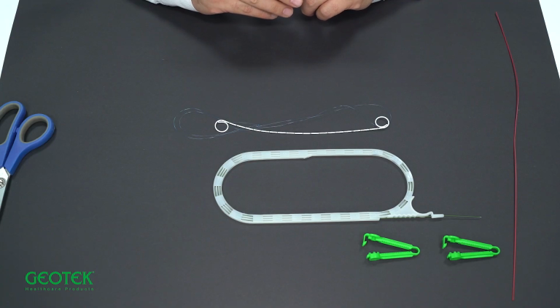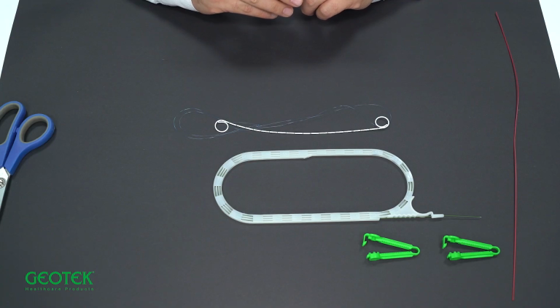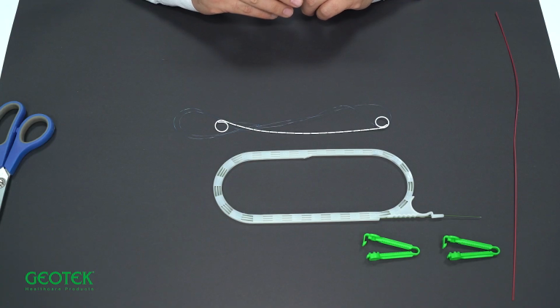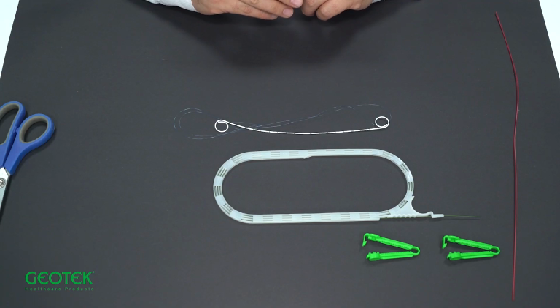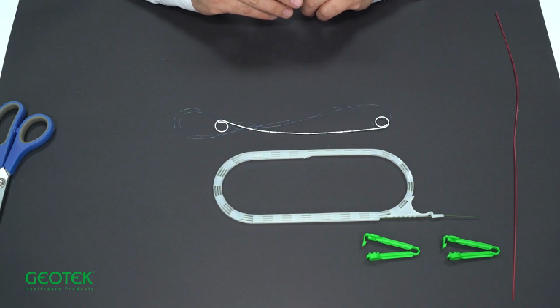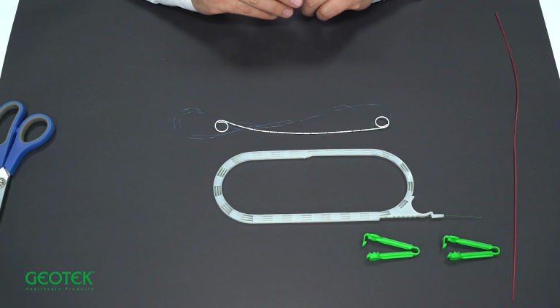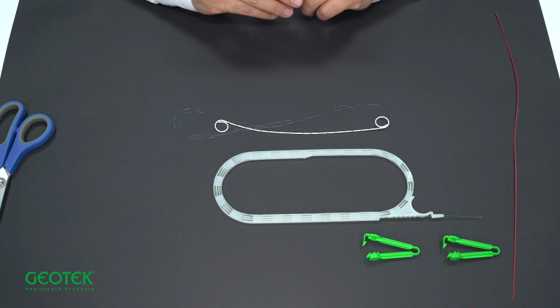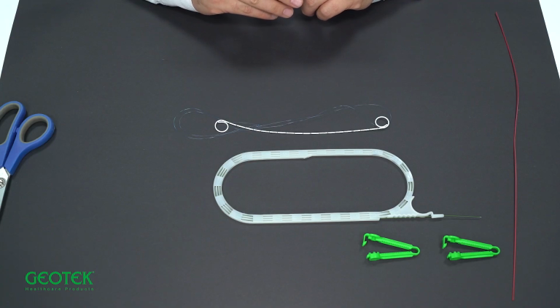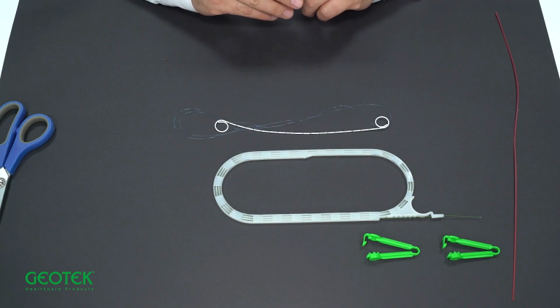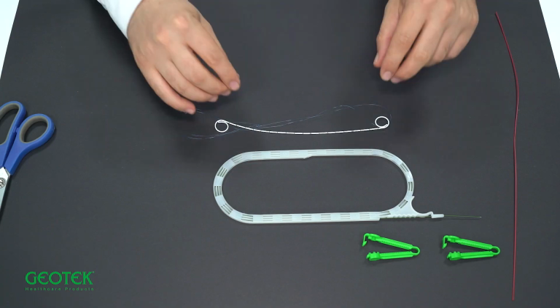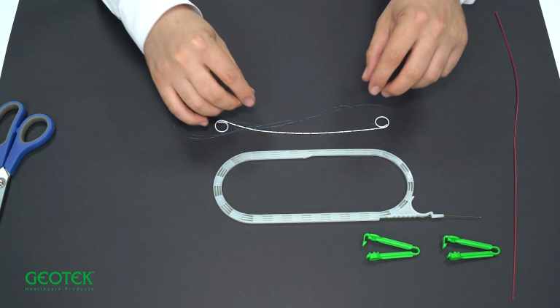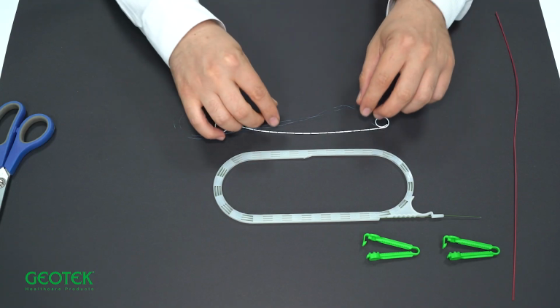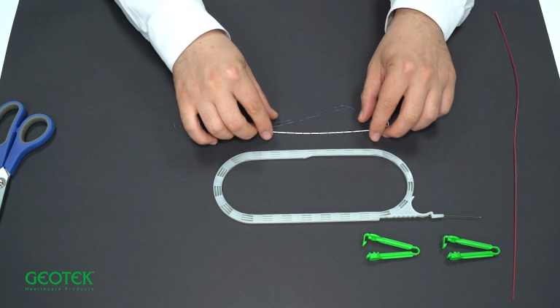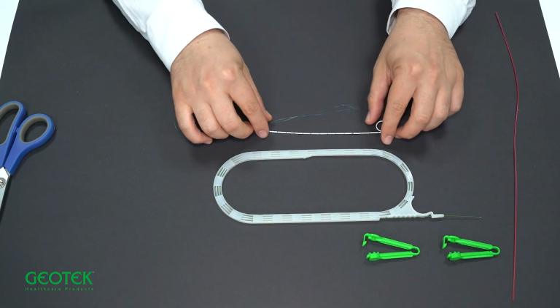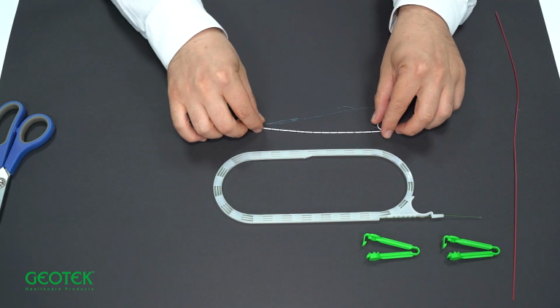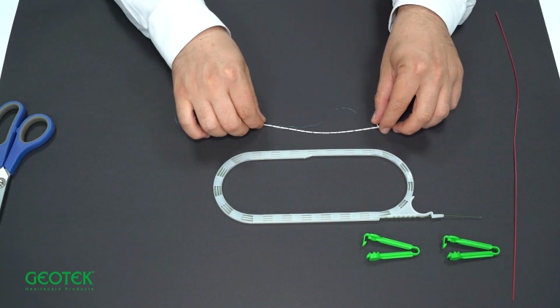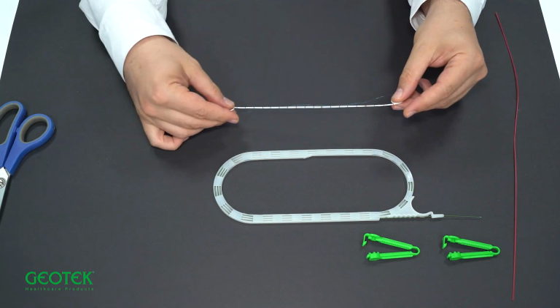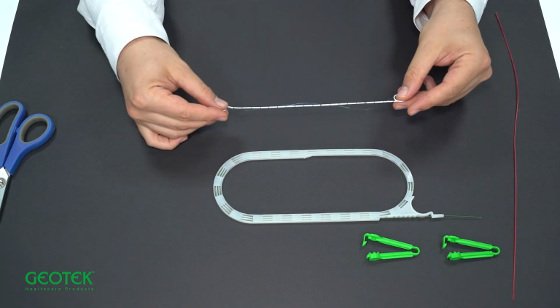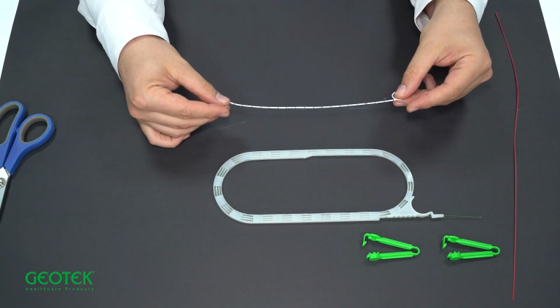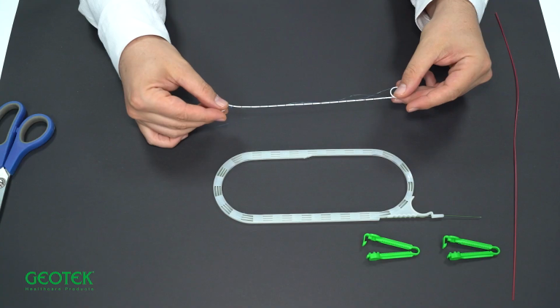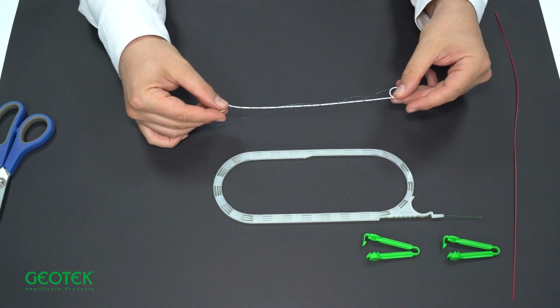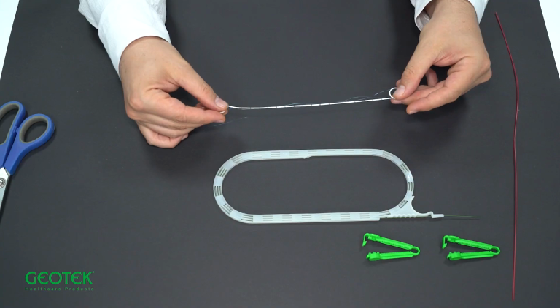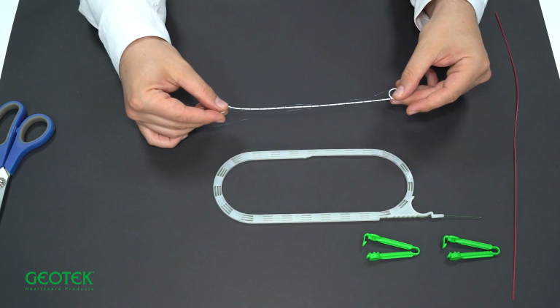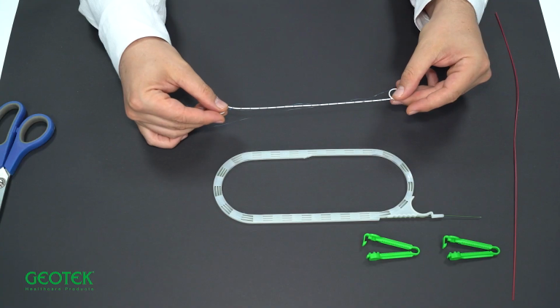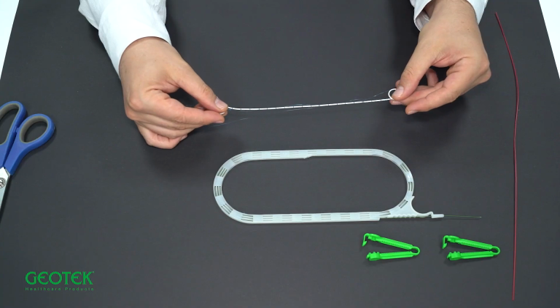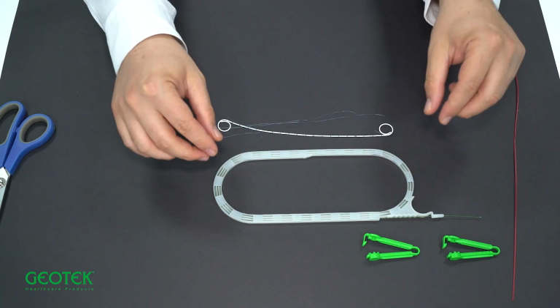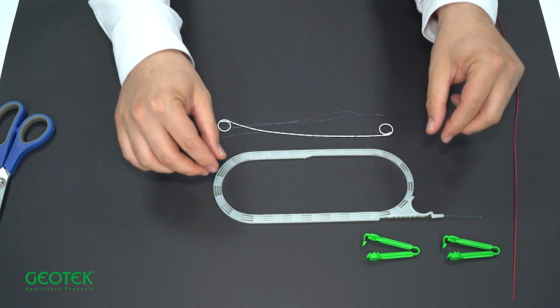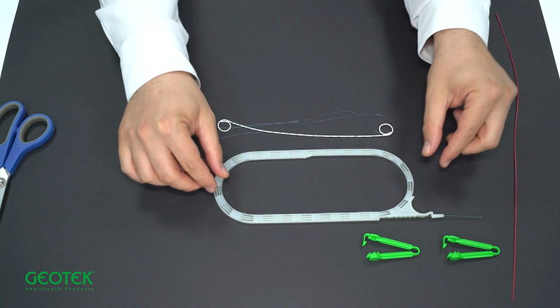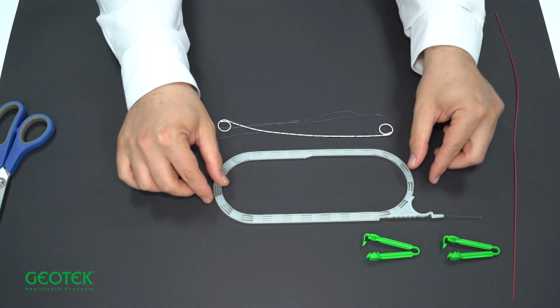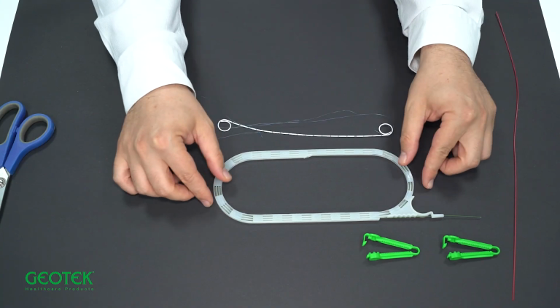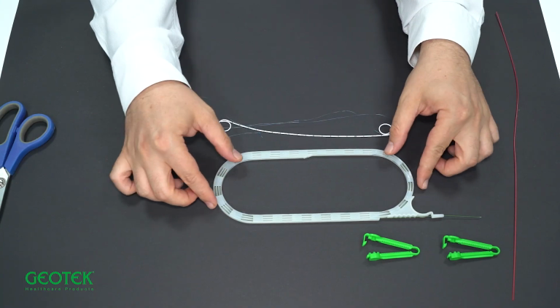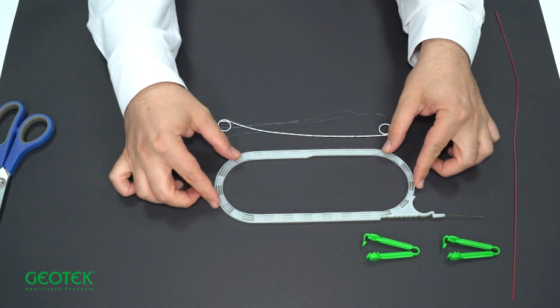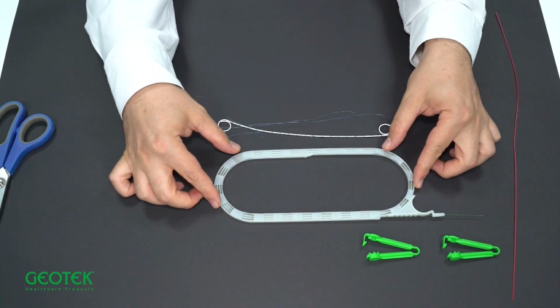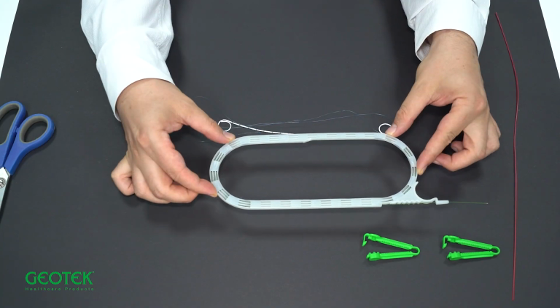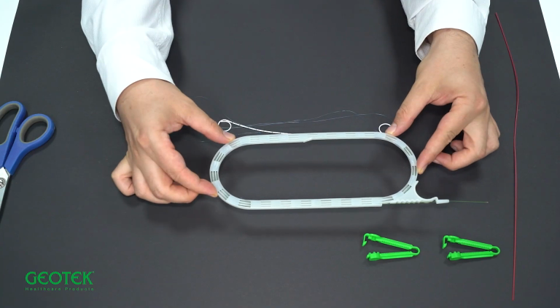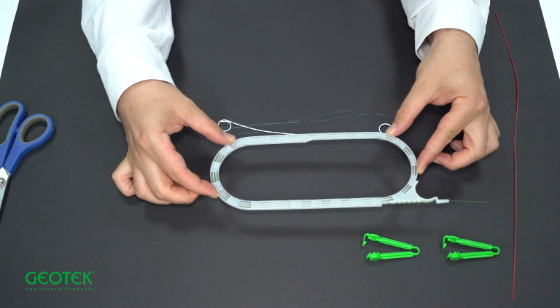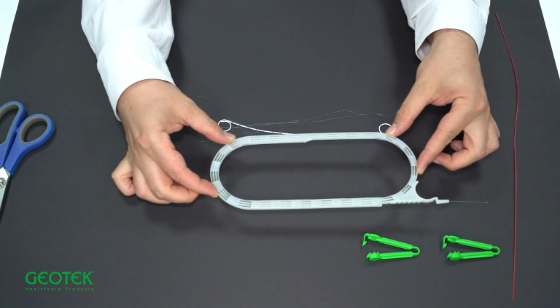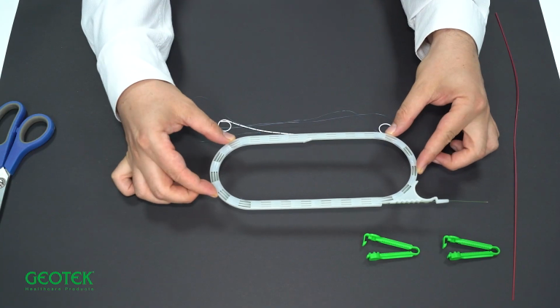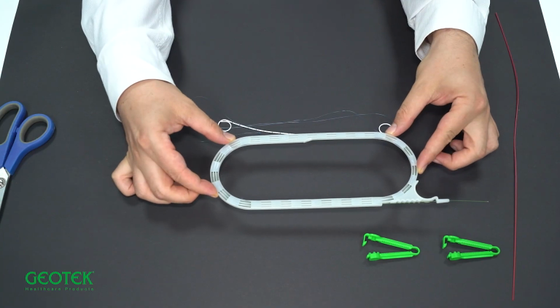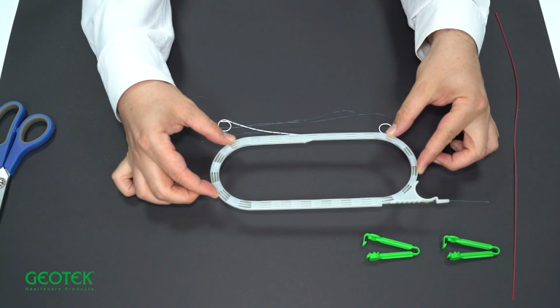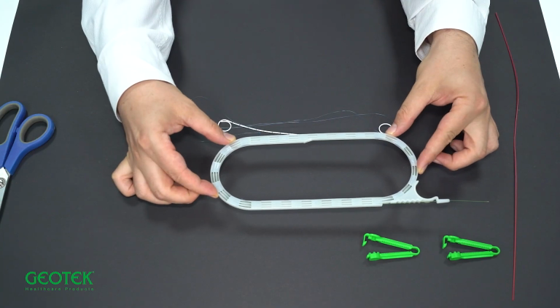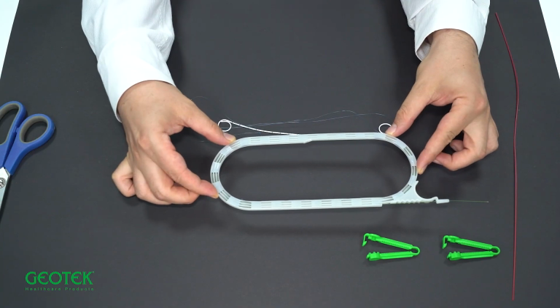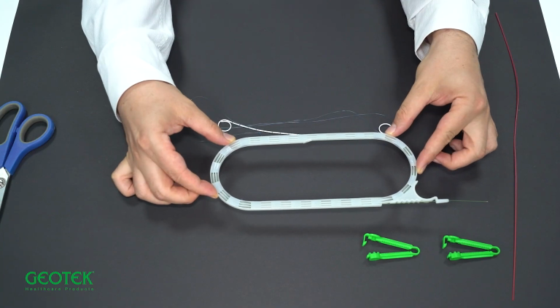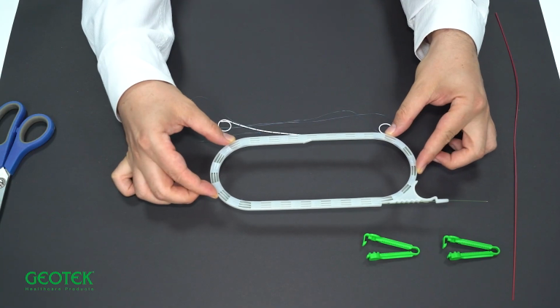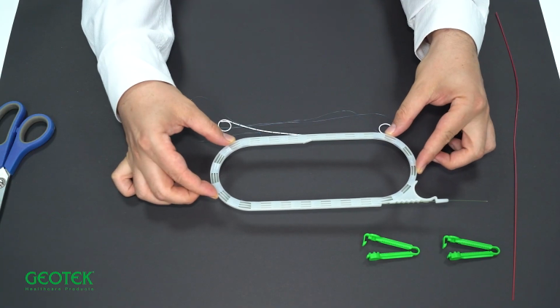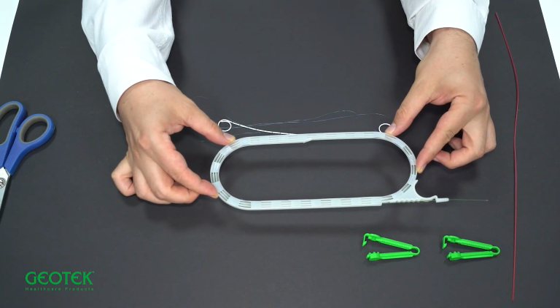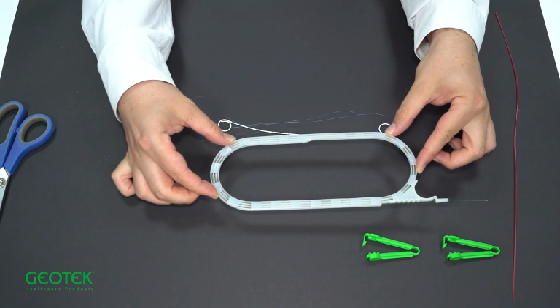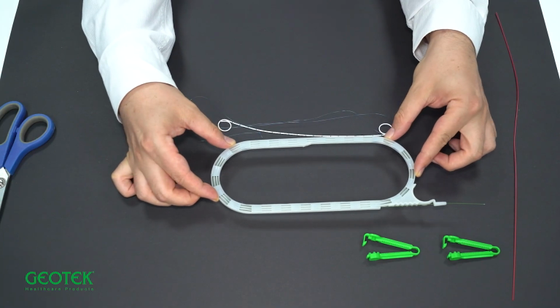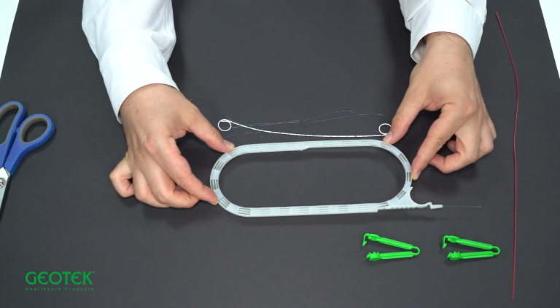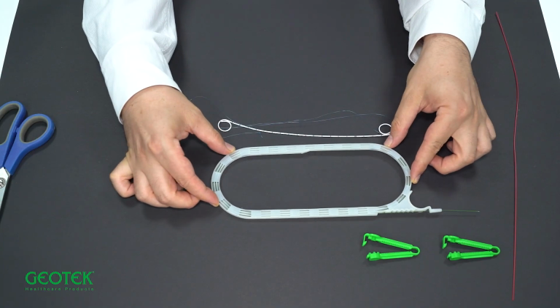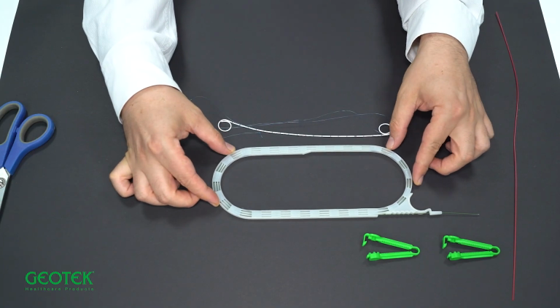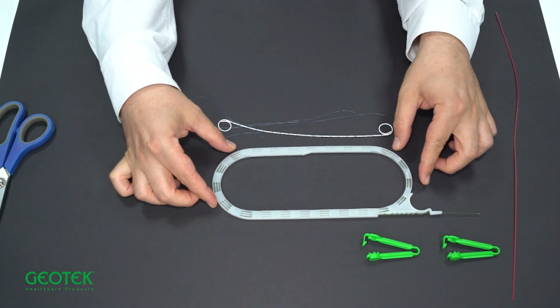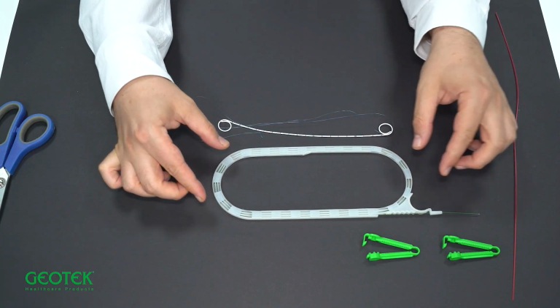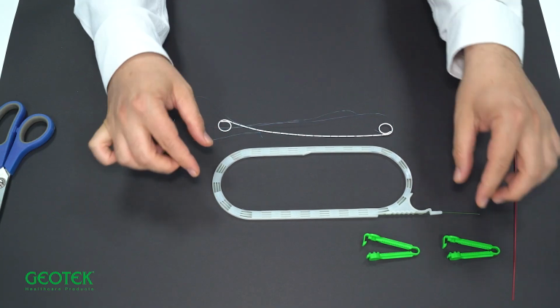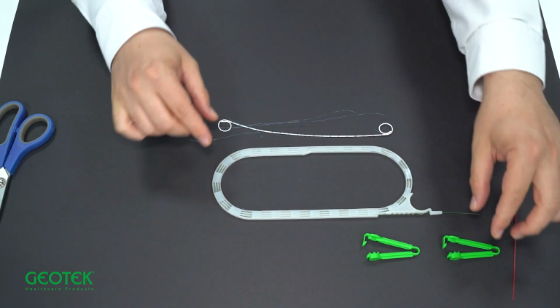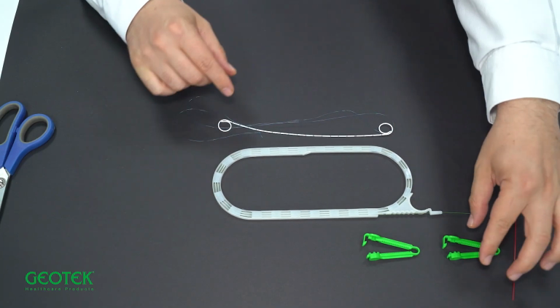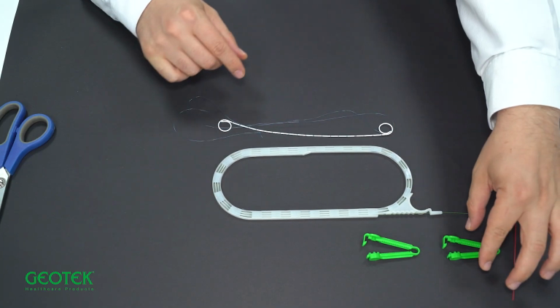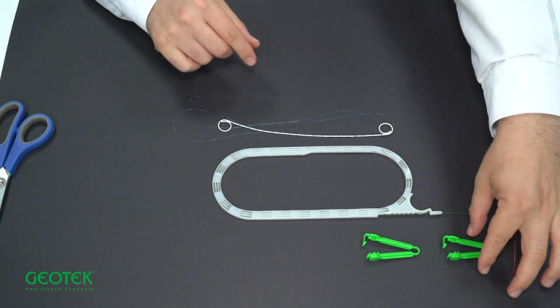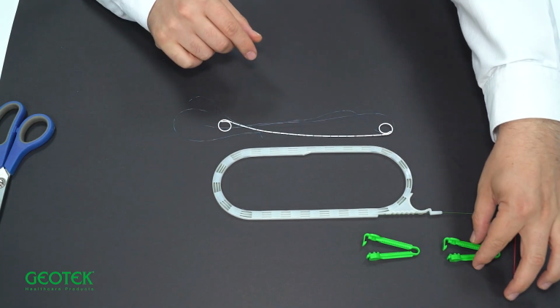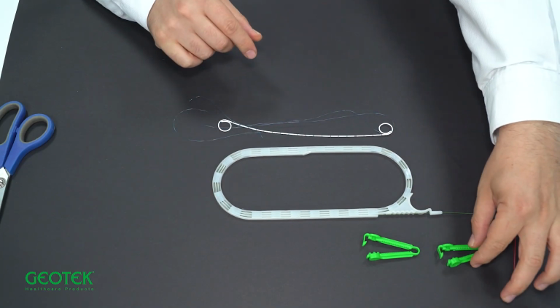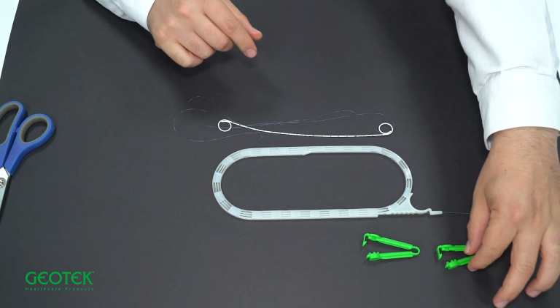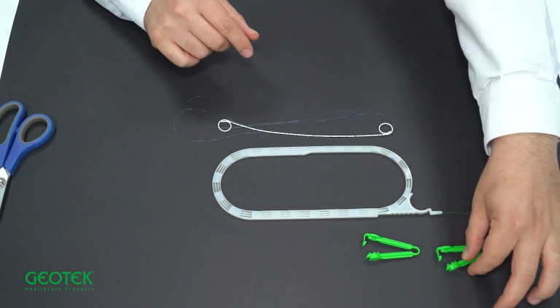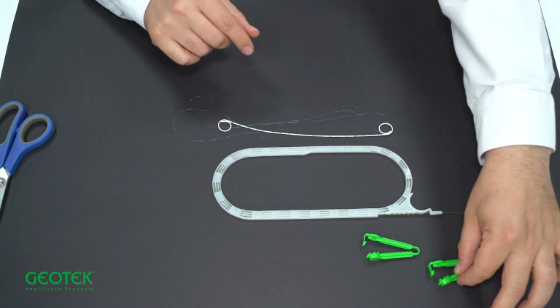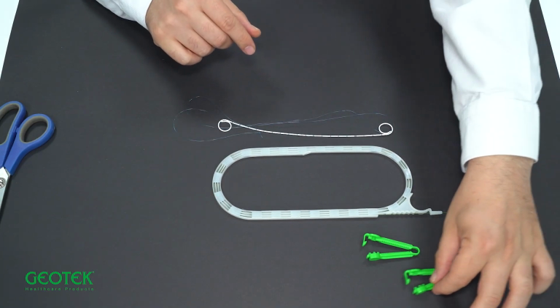When you open the package, there will be one double J stent, one guide wire, two compression clips, and one pusher.